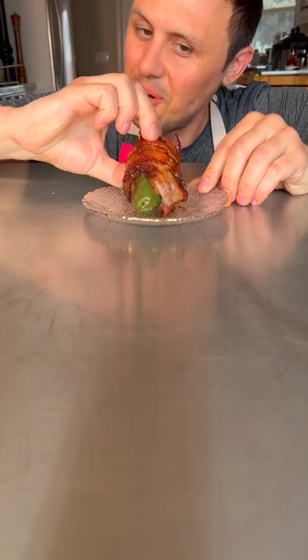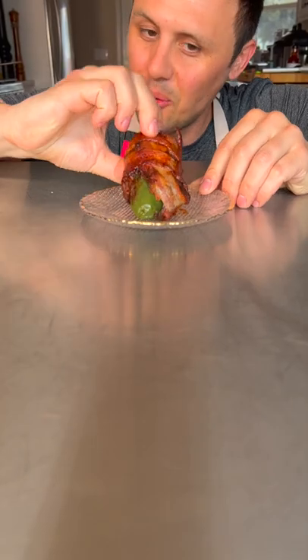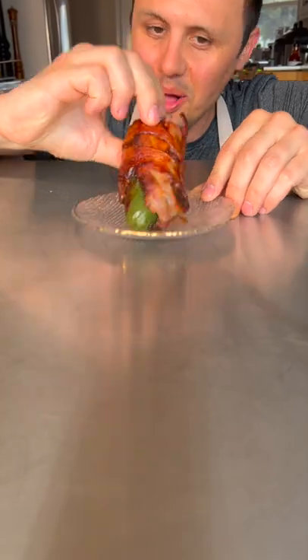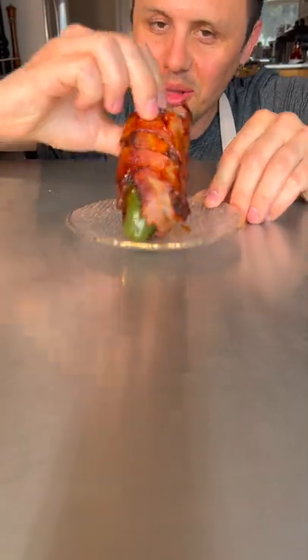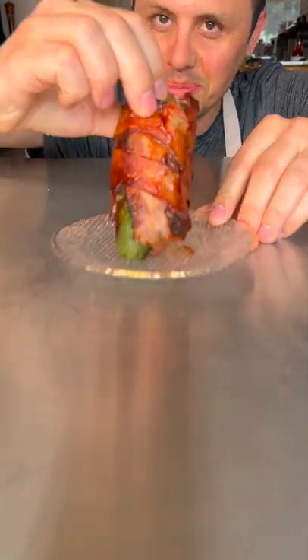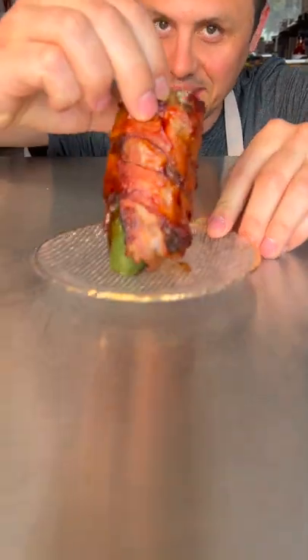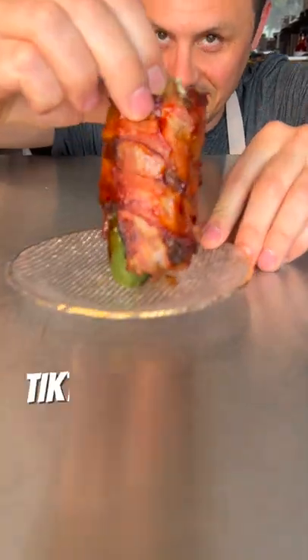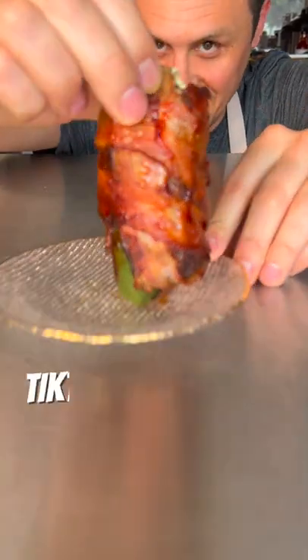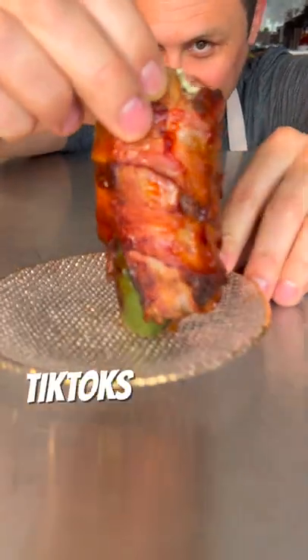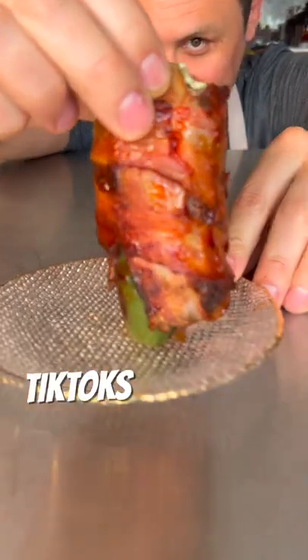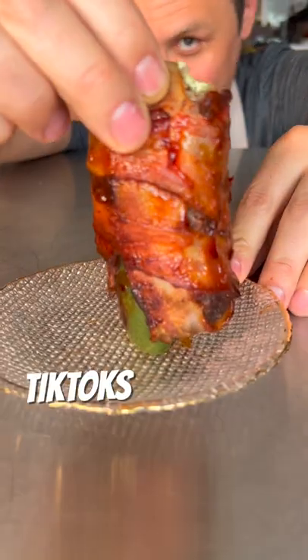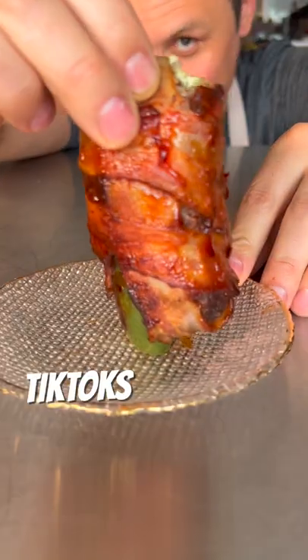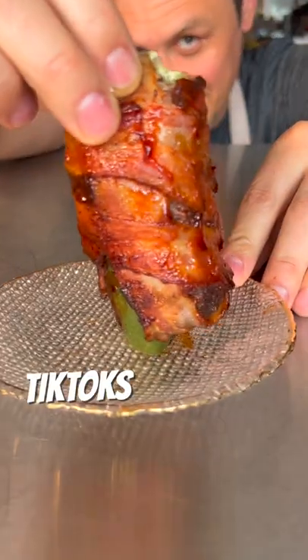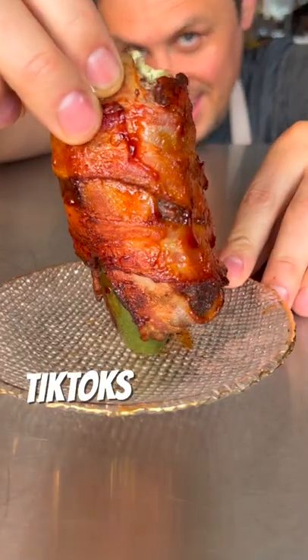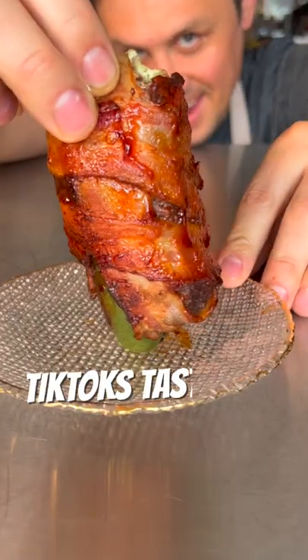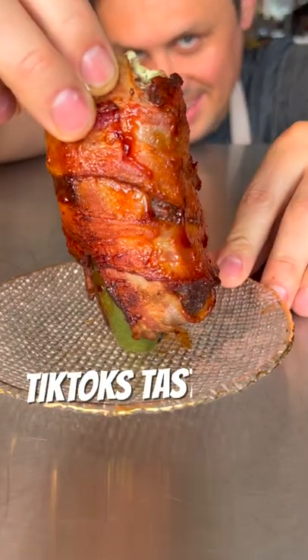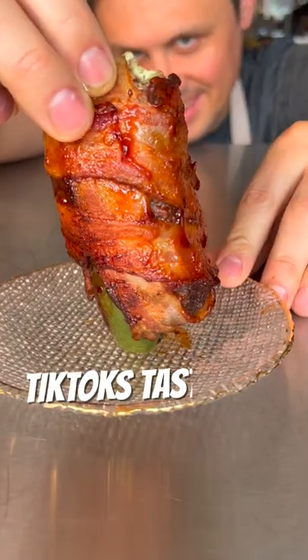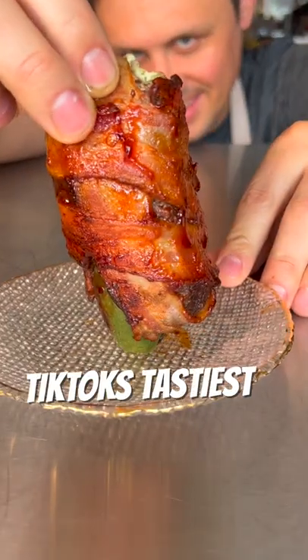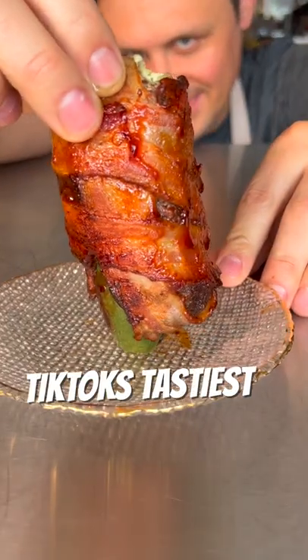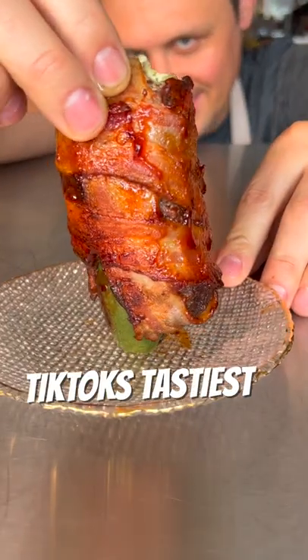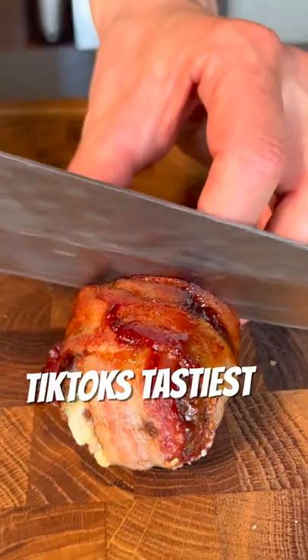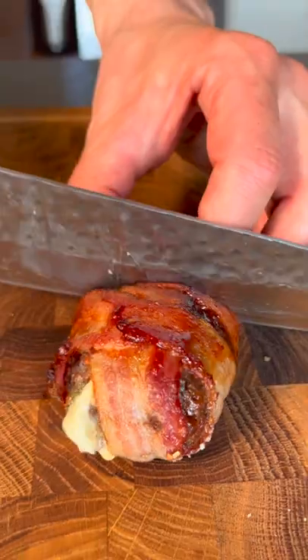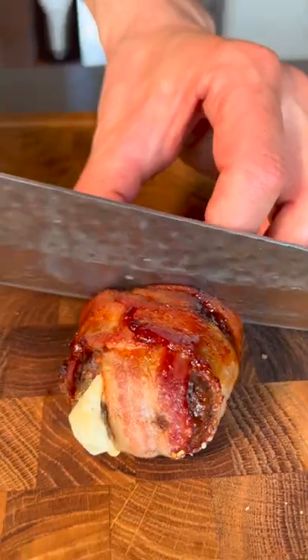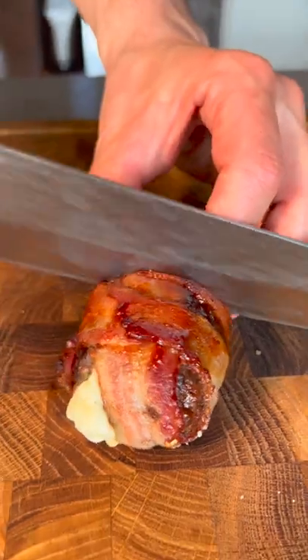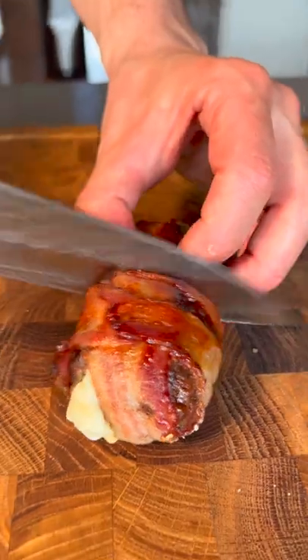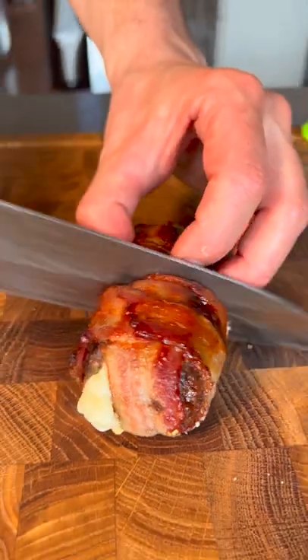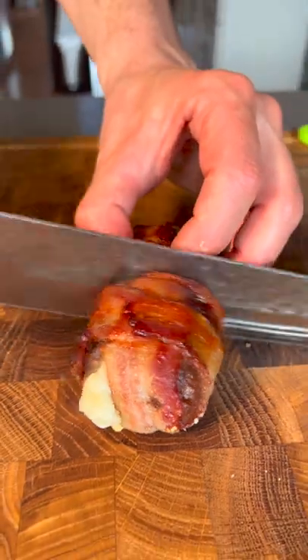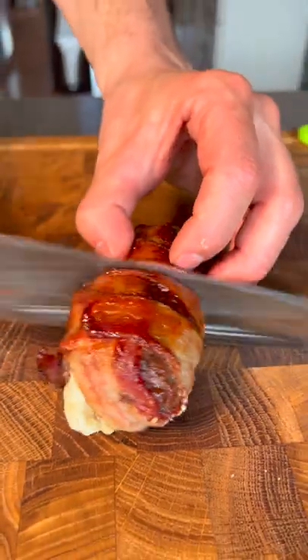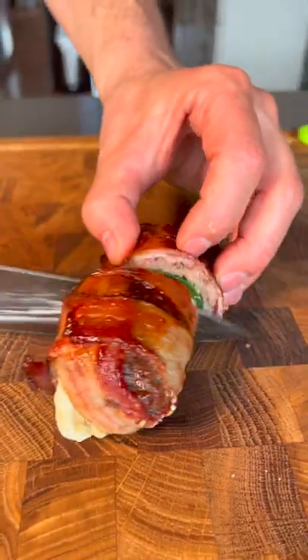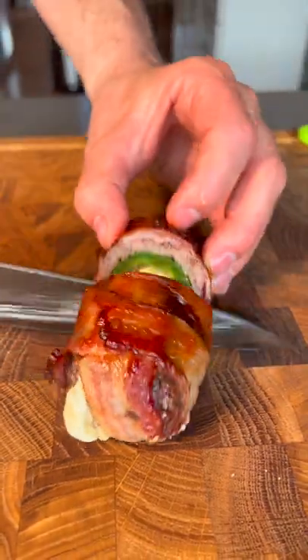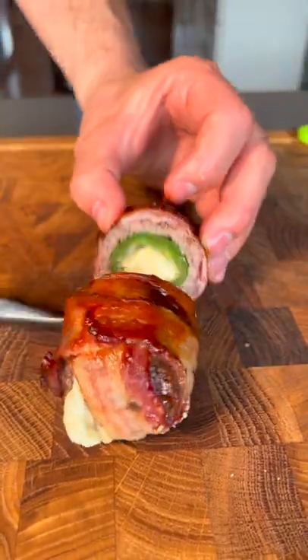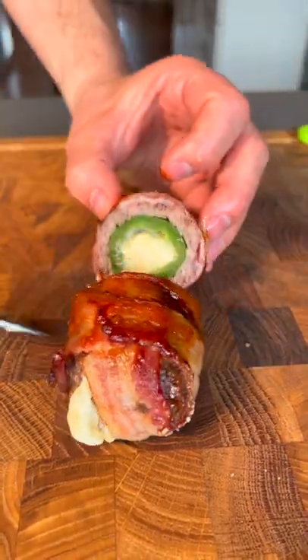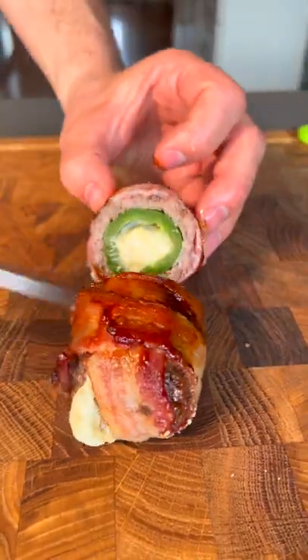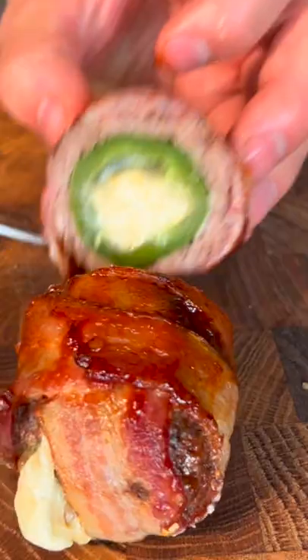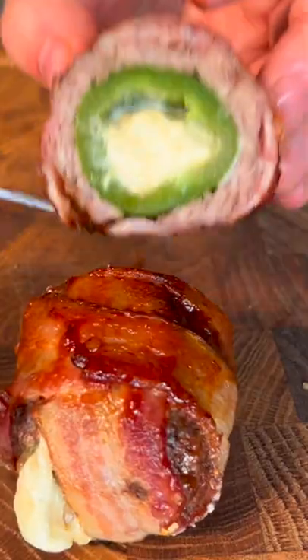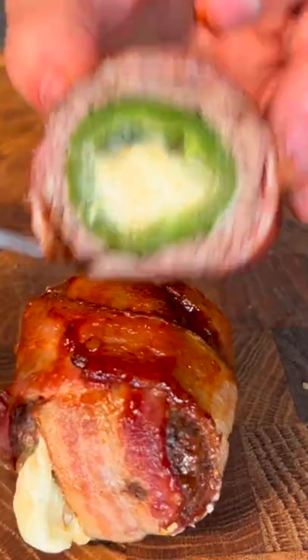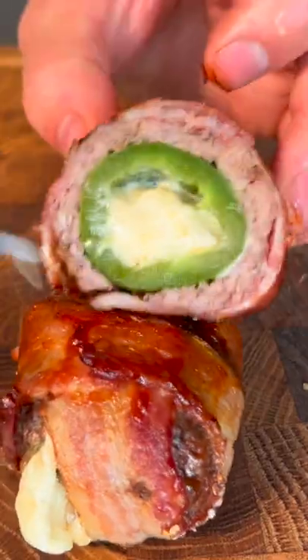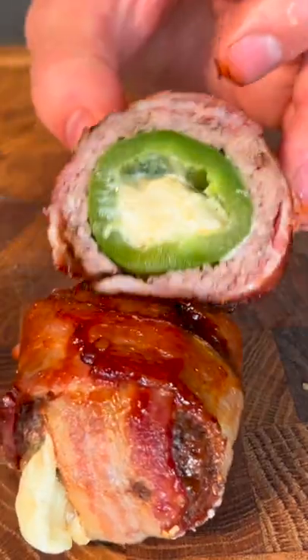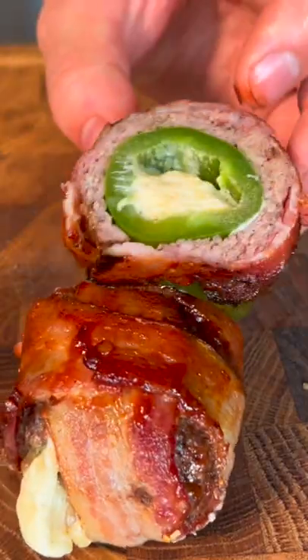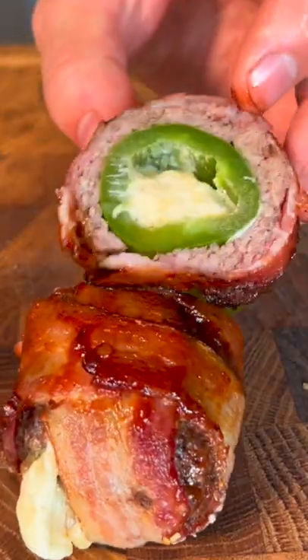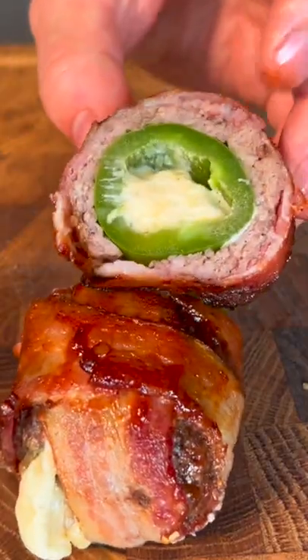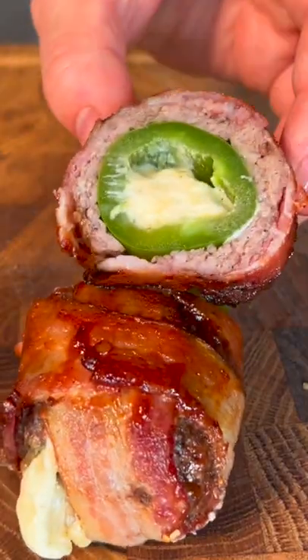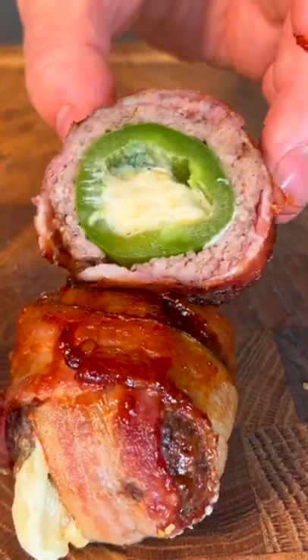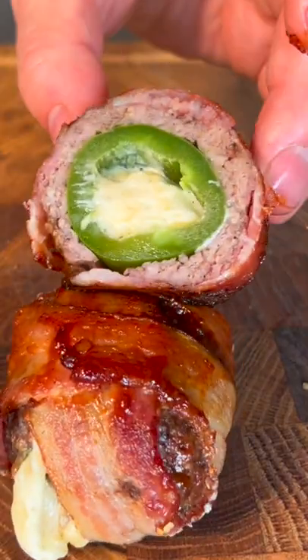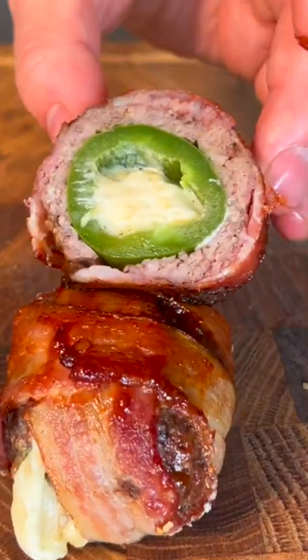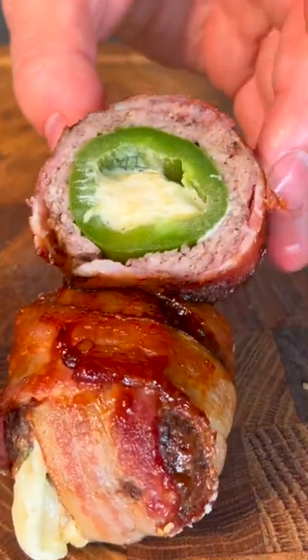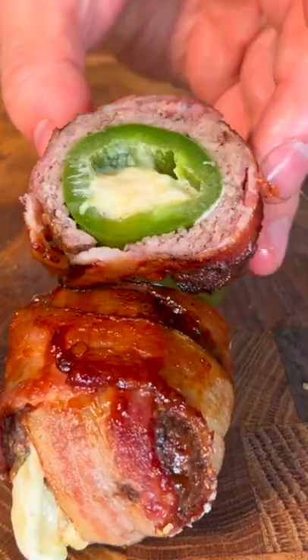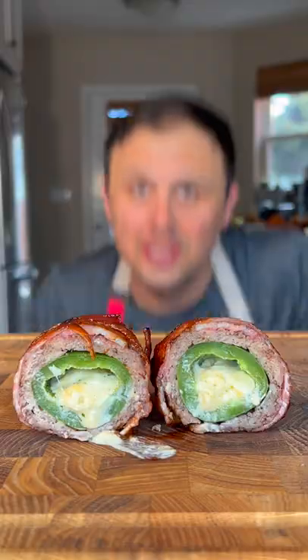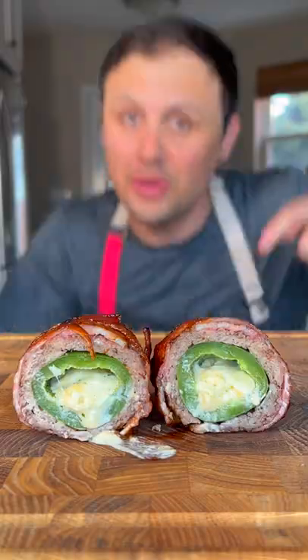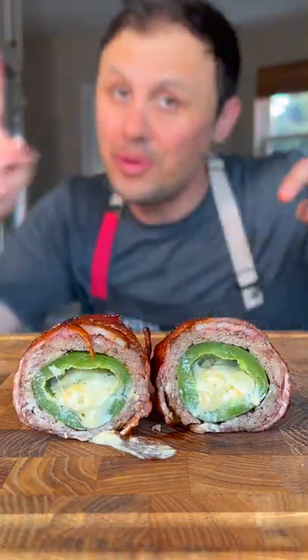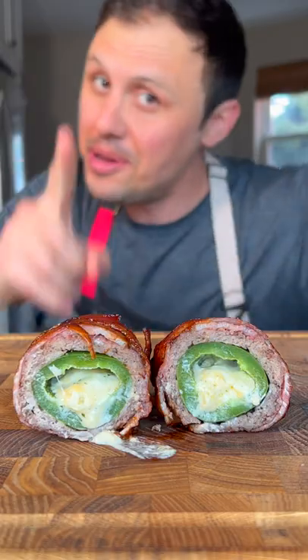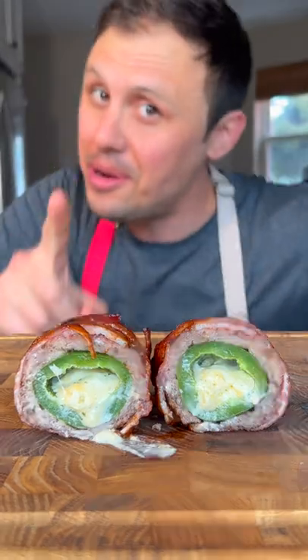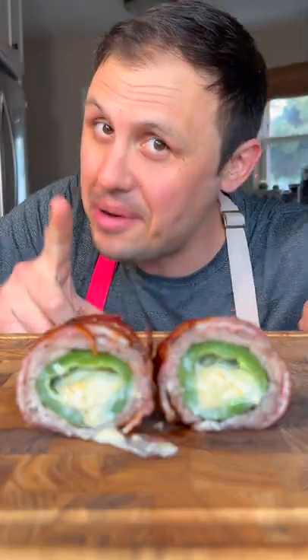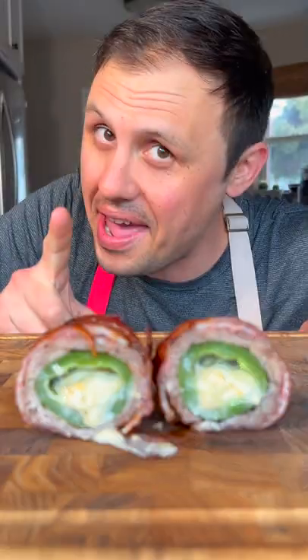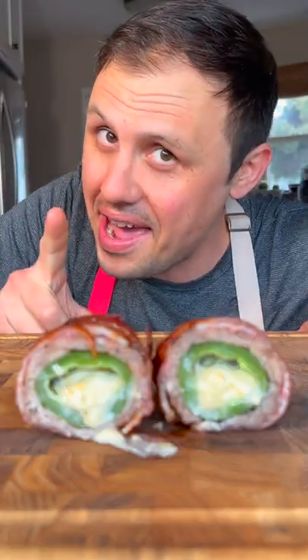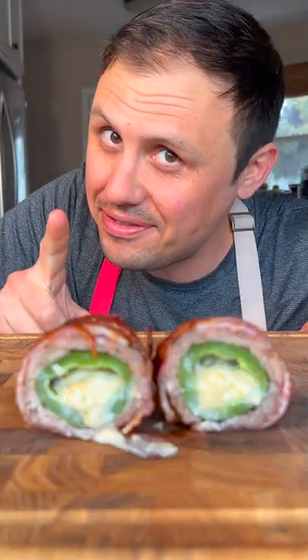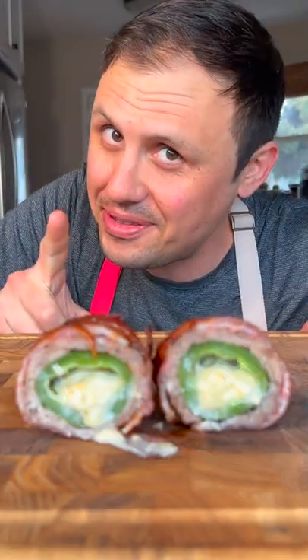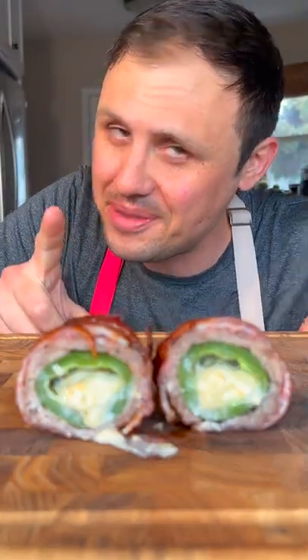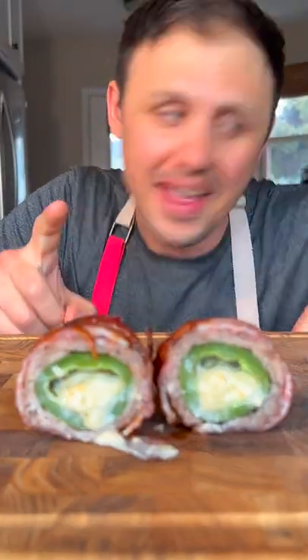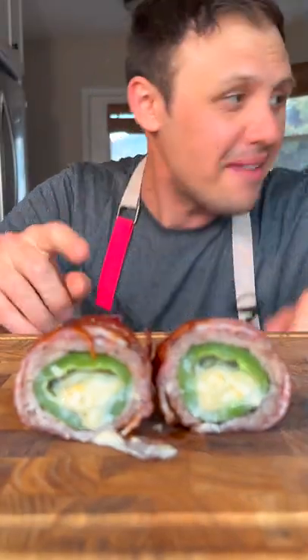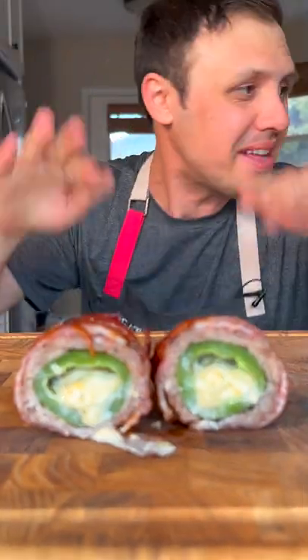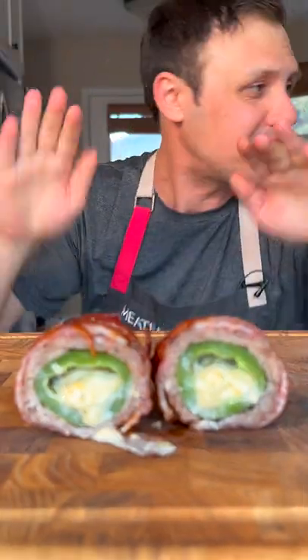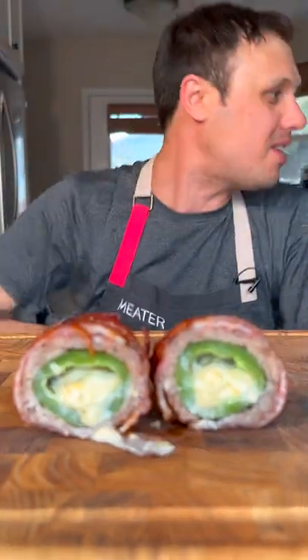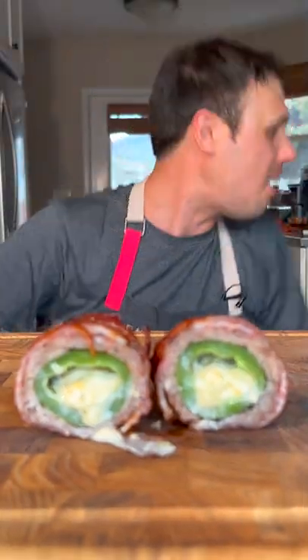Welcome to TikTok's Tastiest, where I test TikTok's most viral recipes so you don't have to. Now let's go!